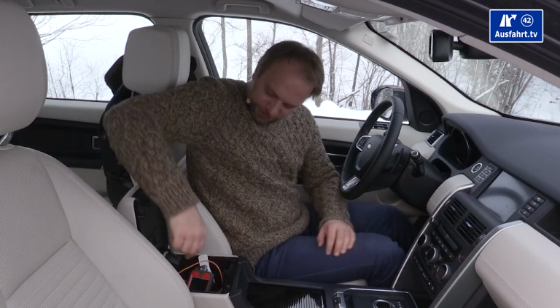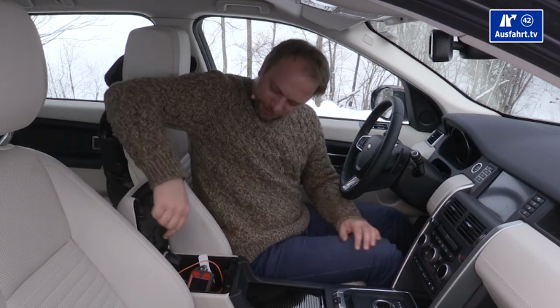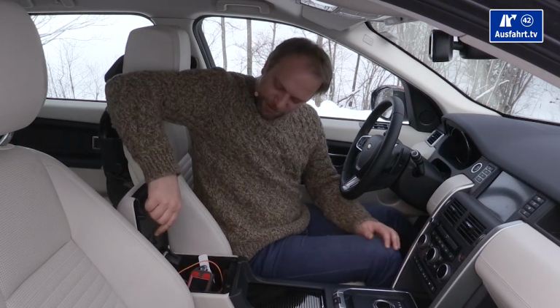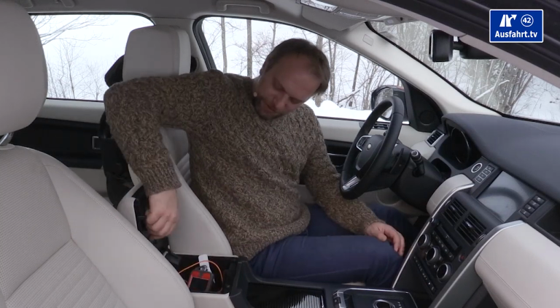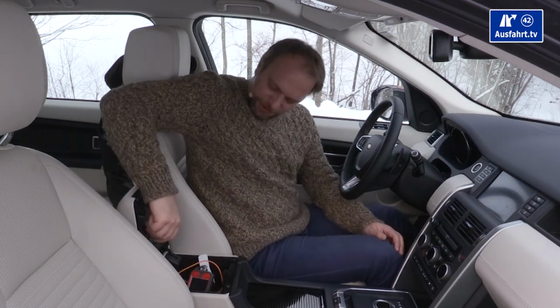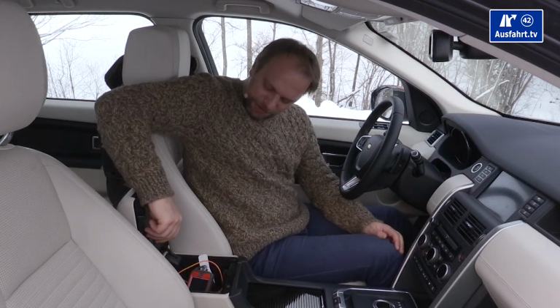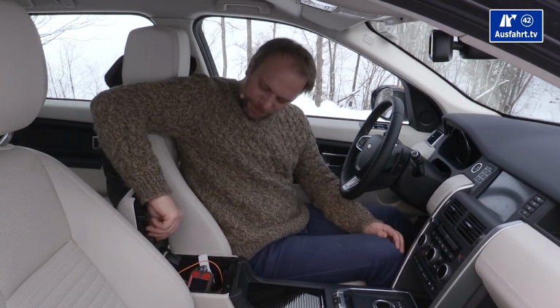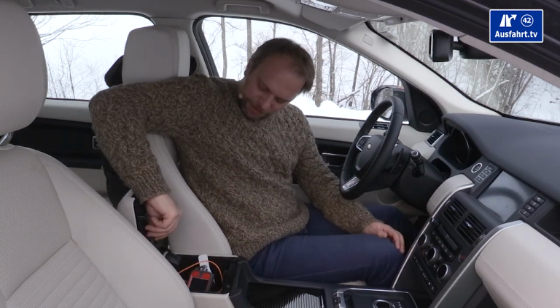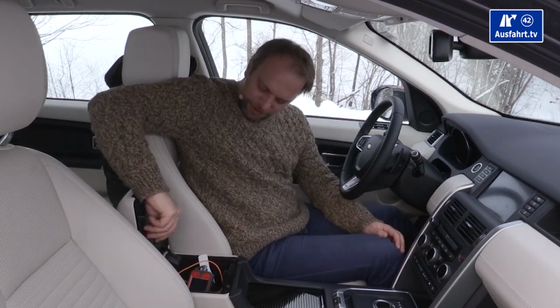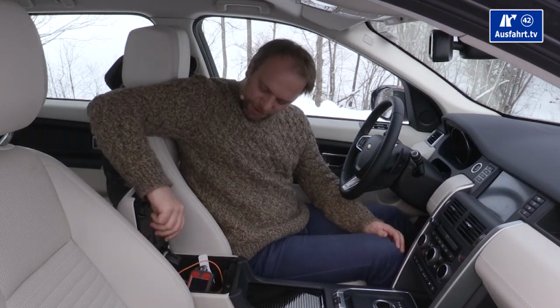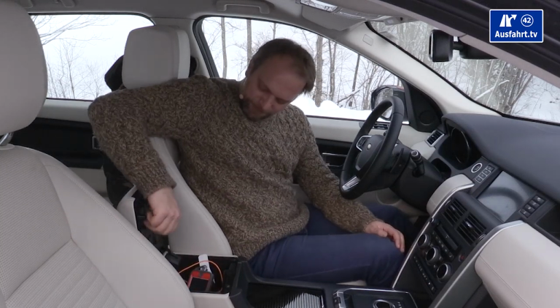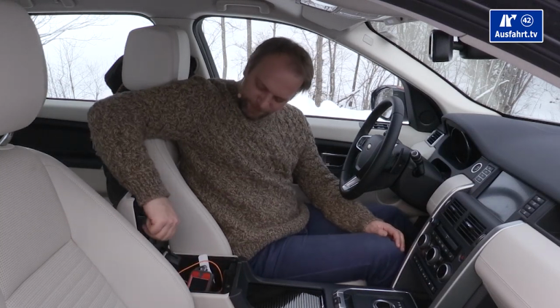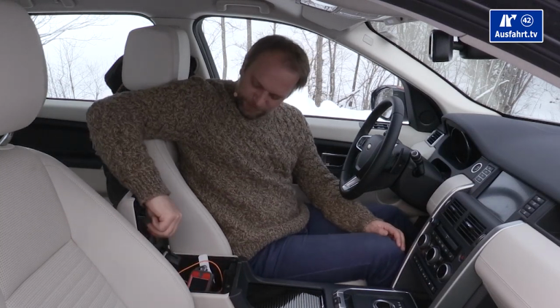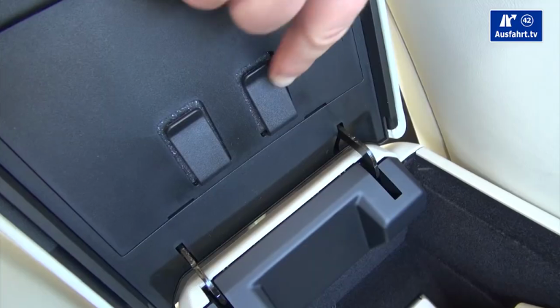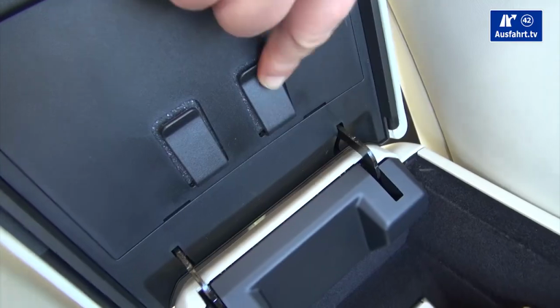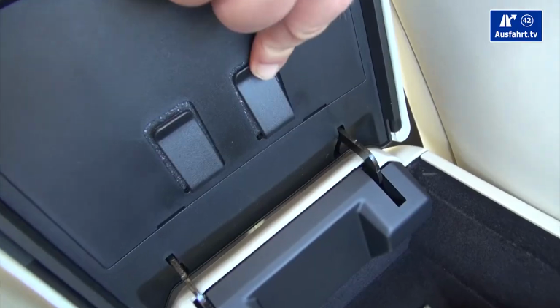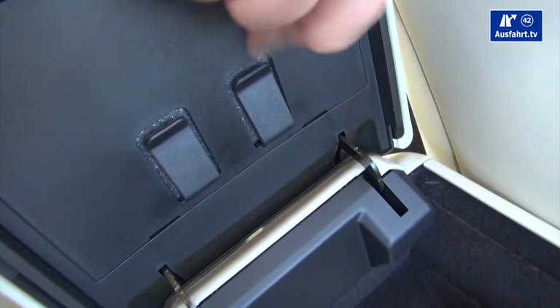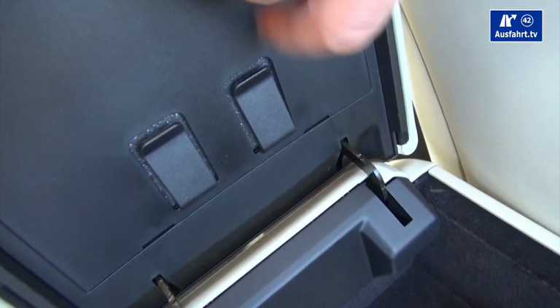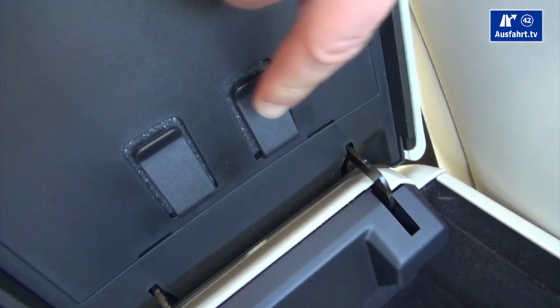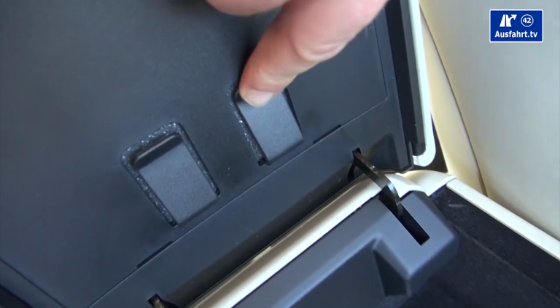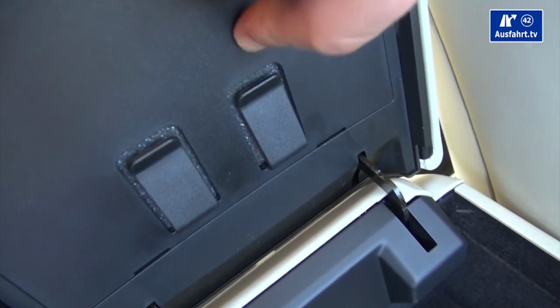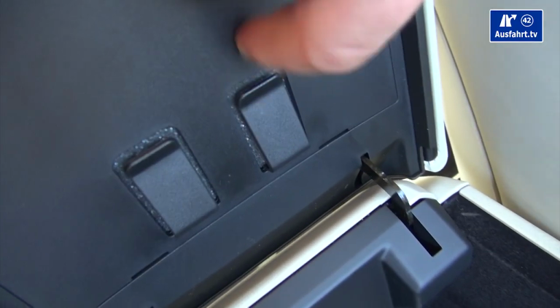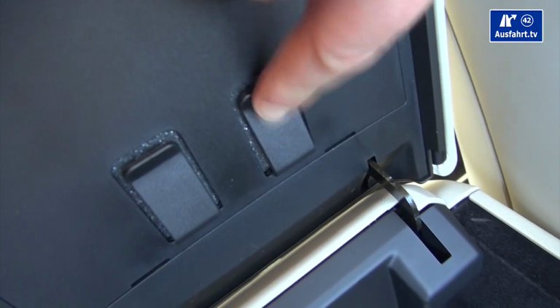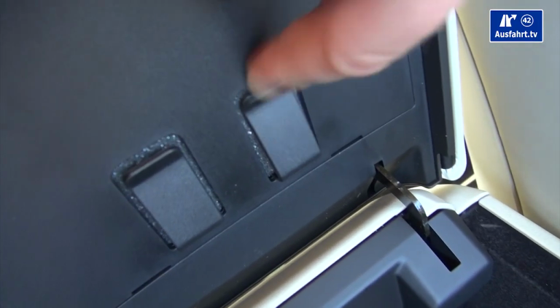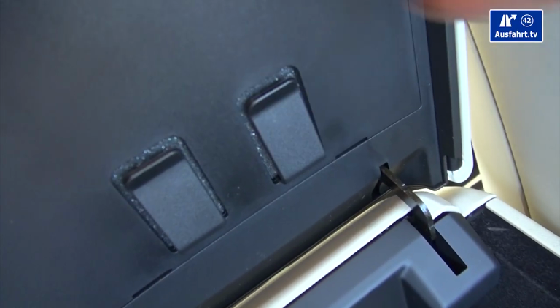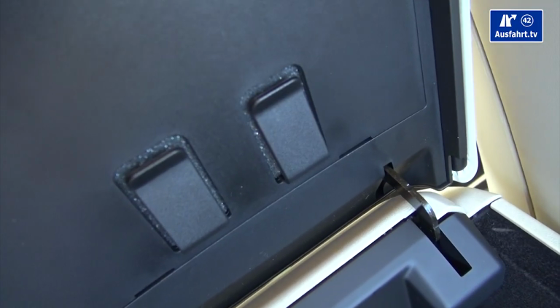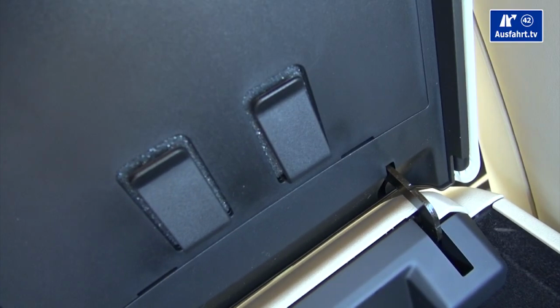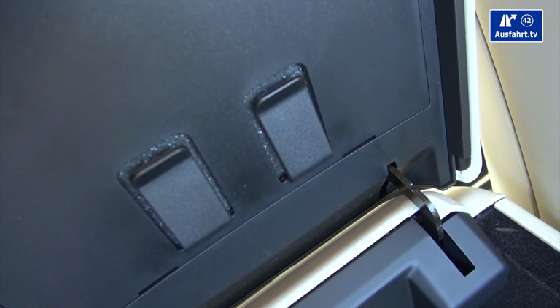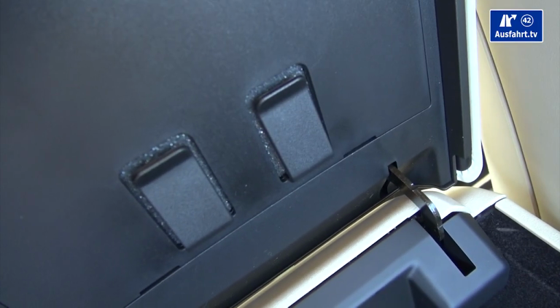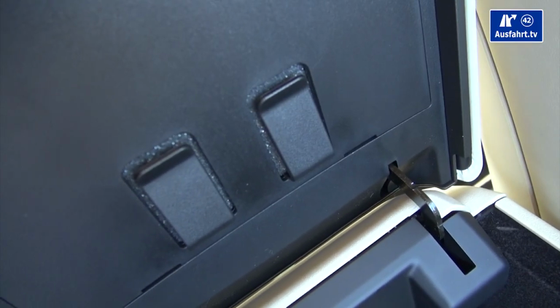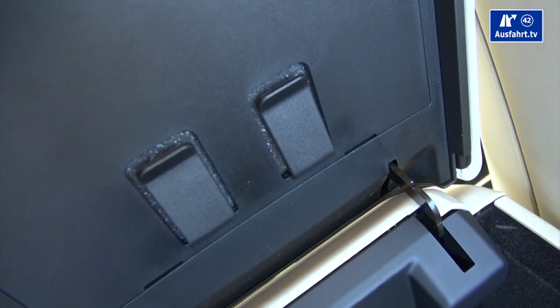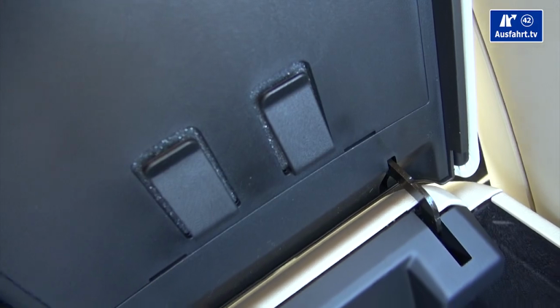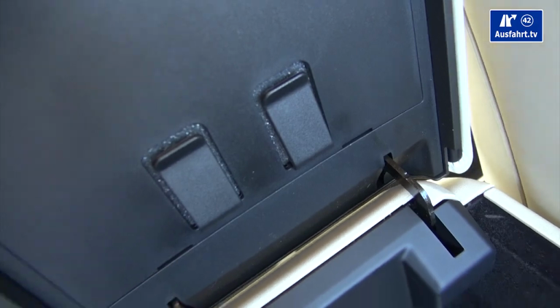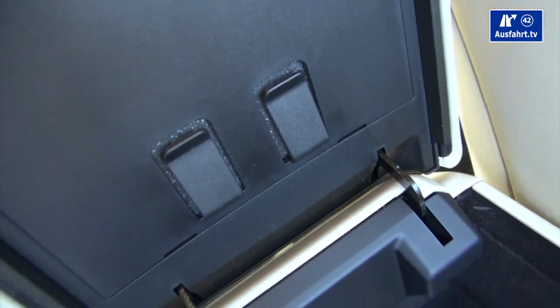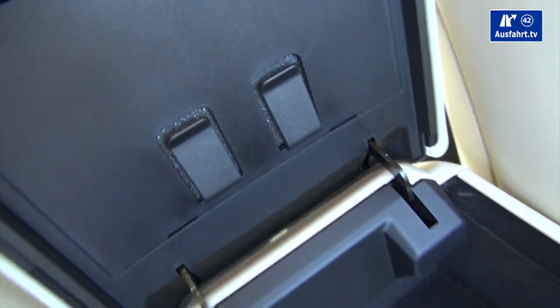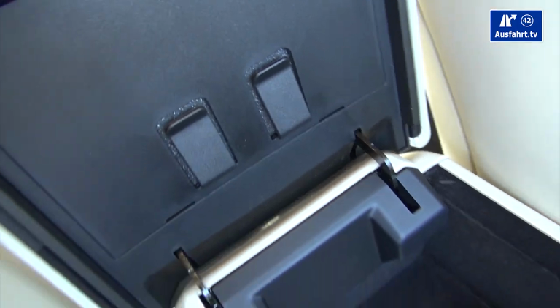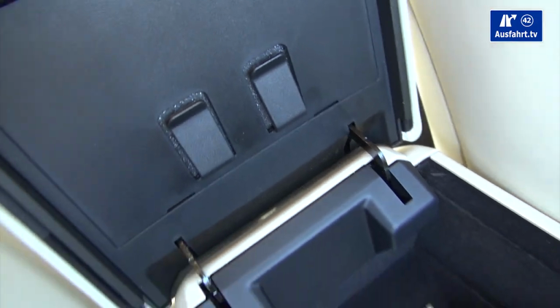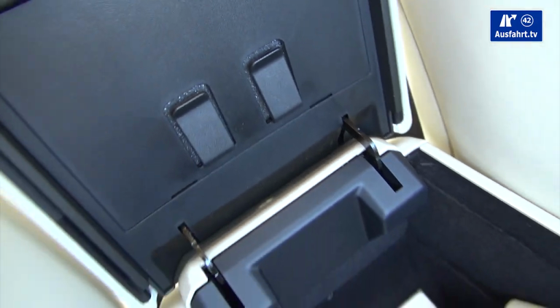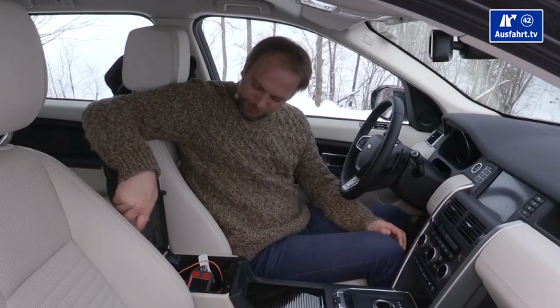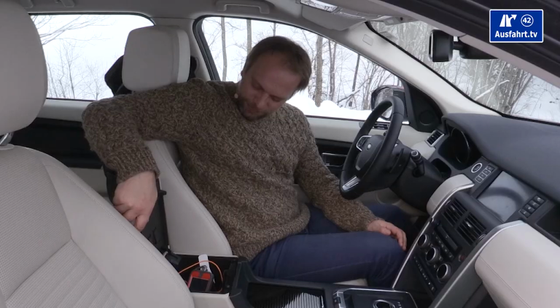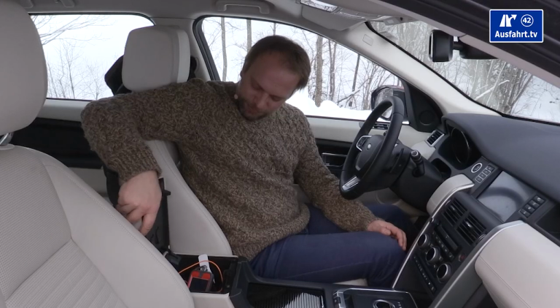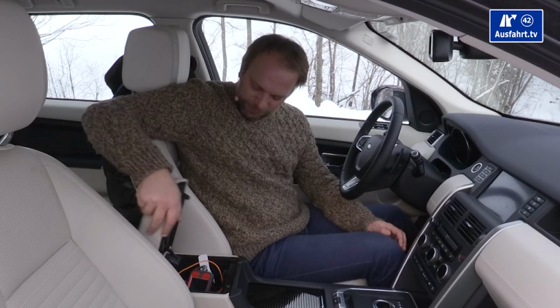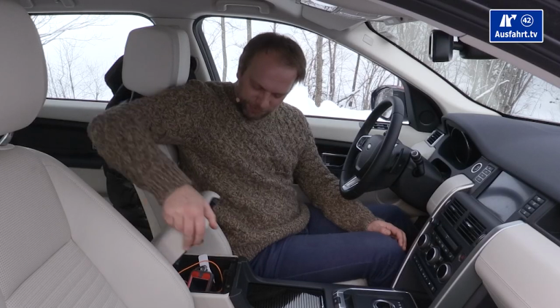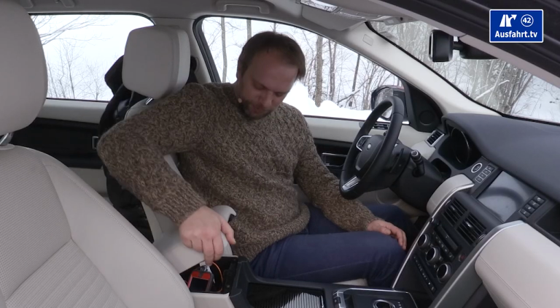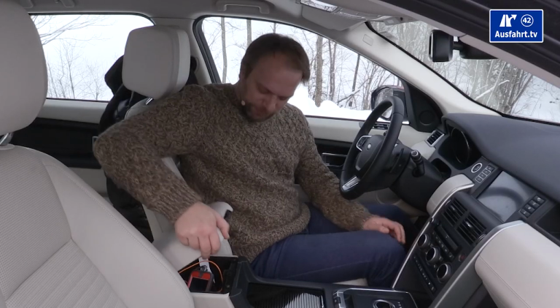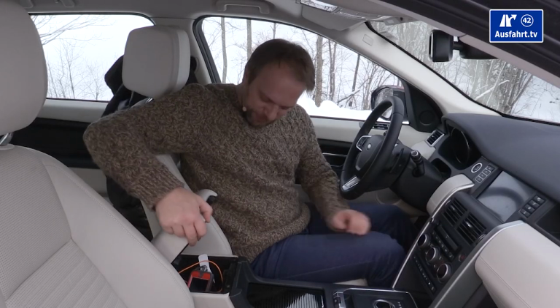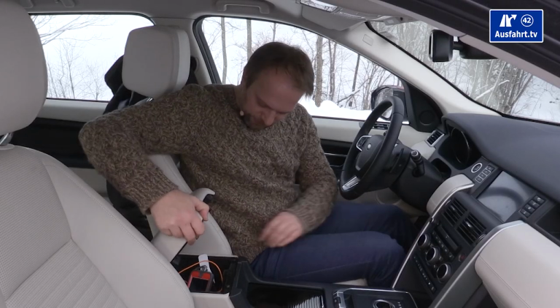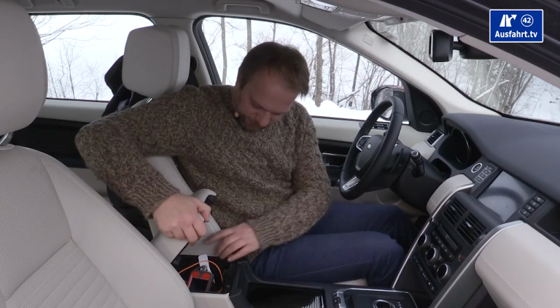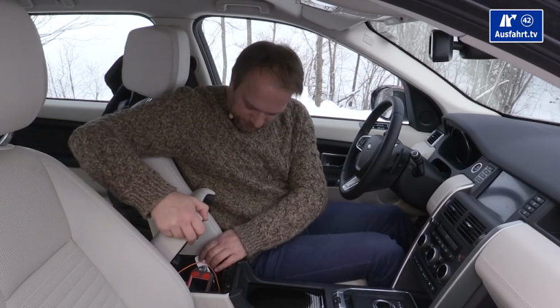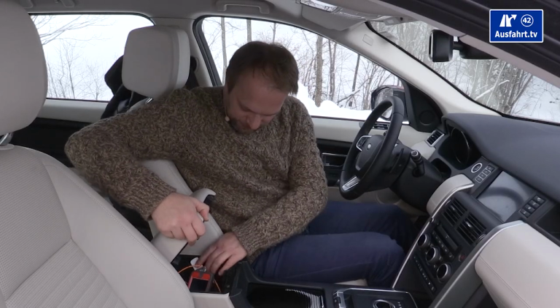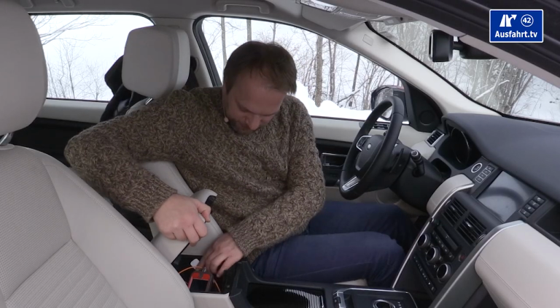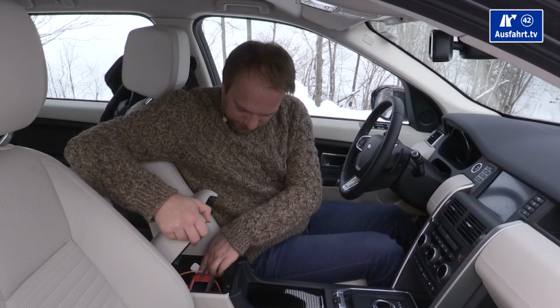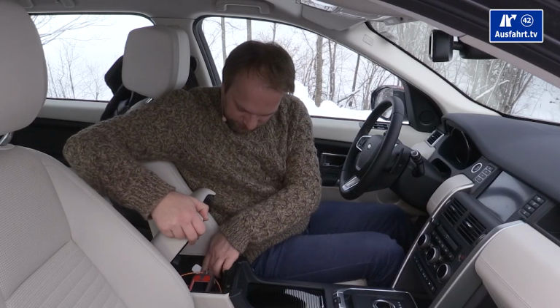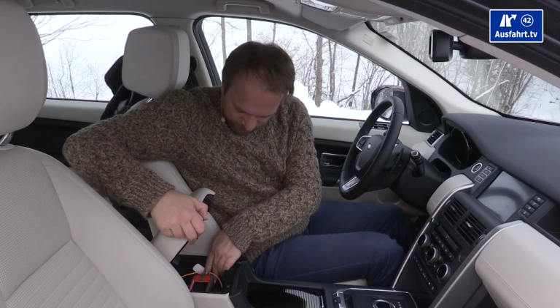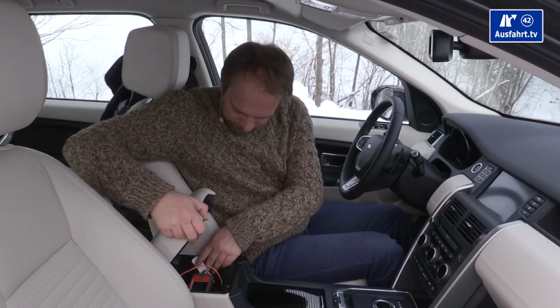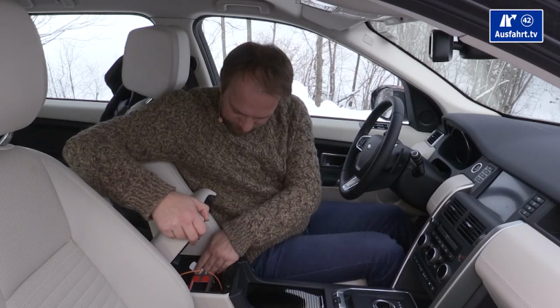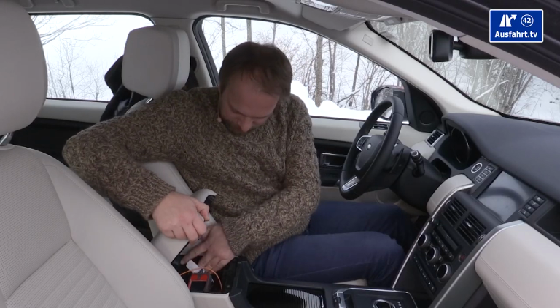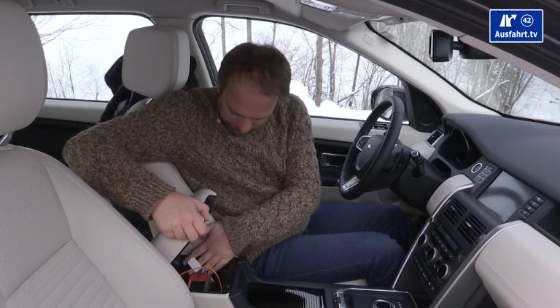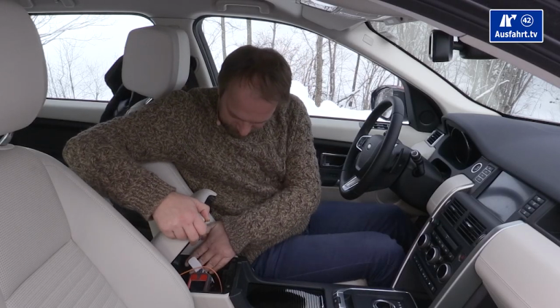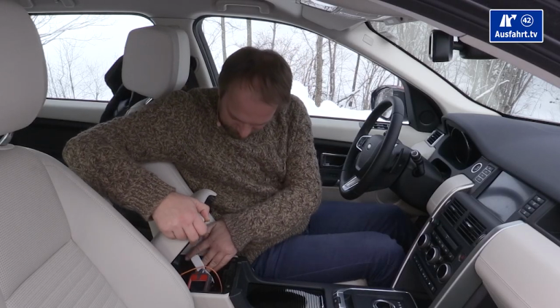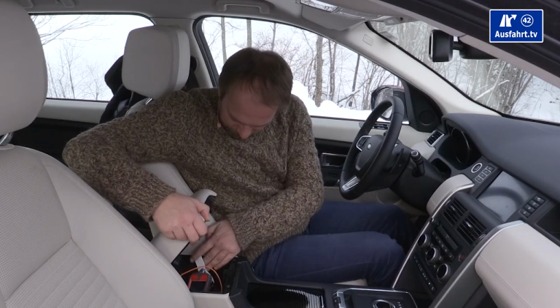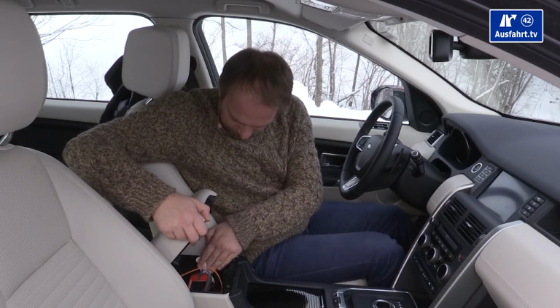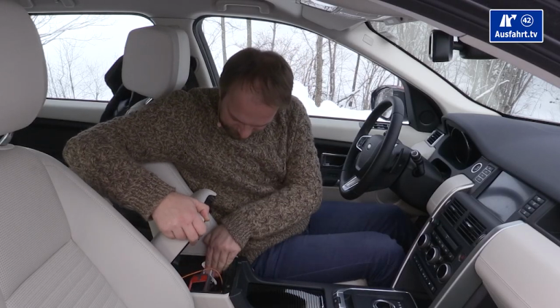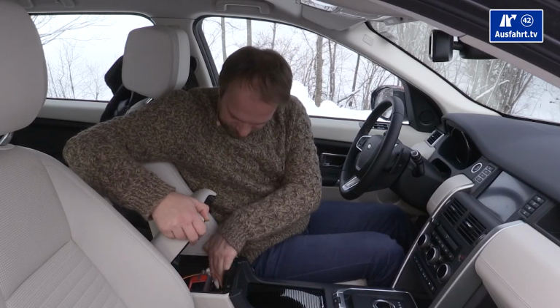There's also a little document holder so things don't get lost.